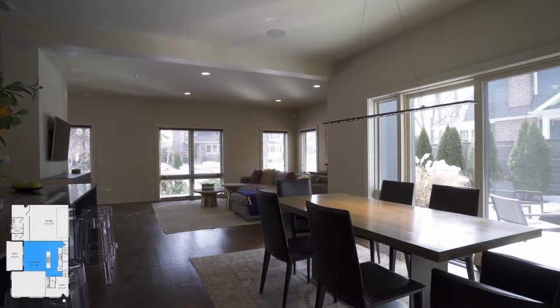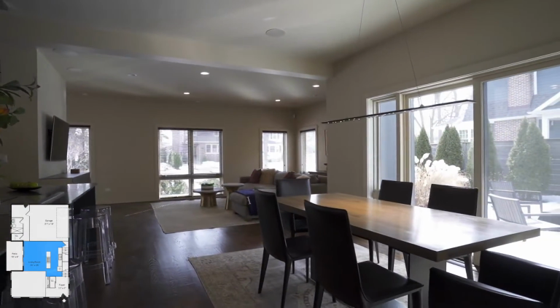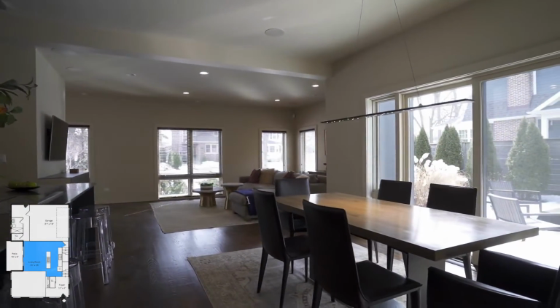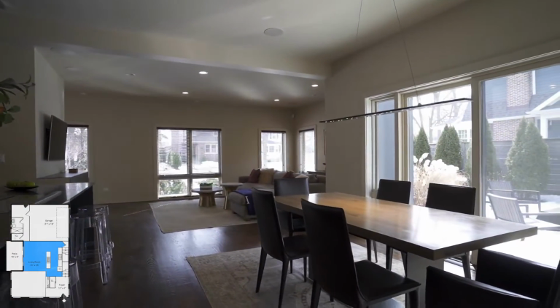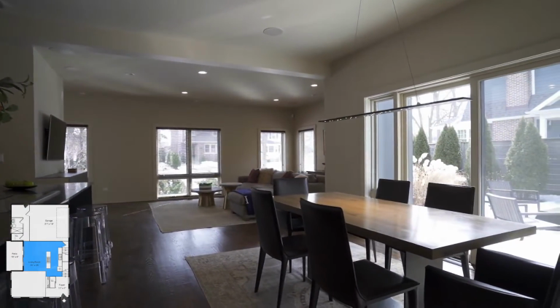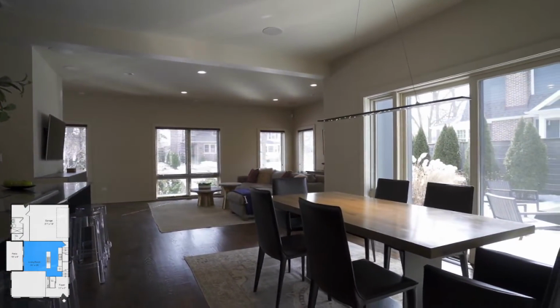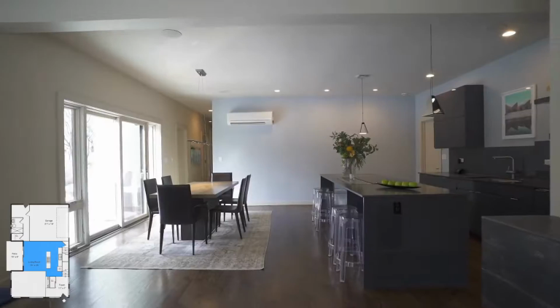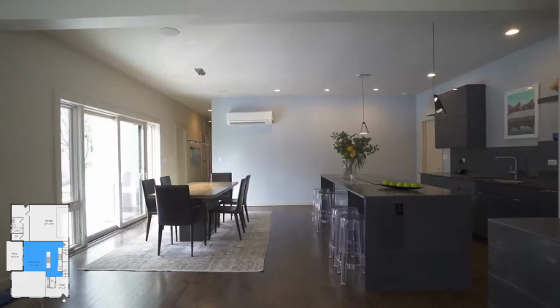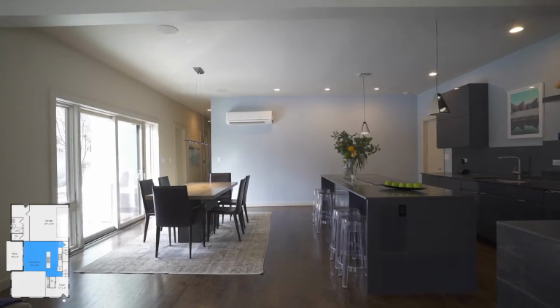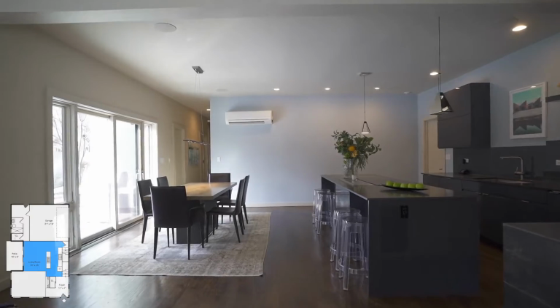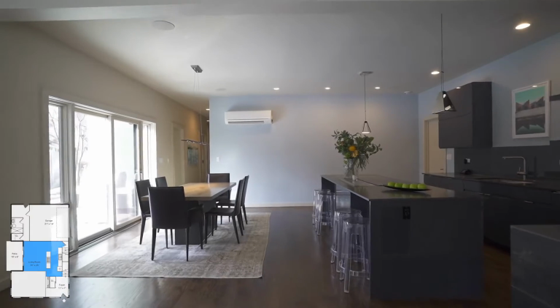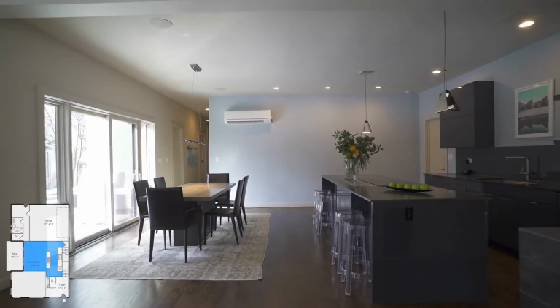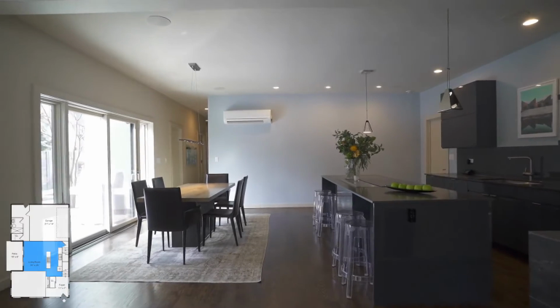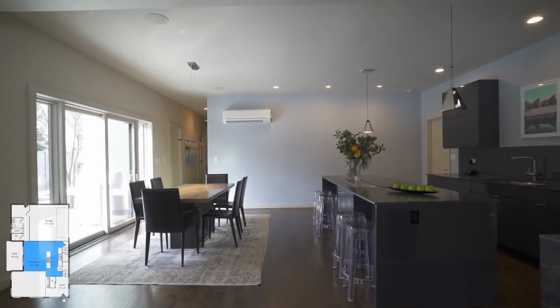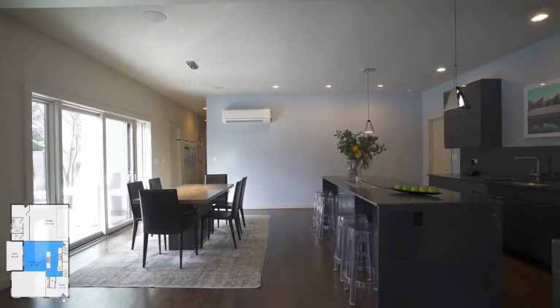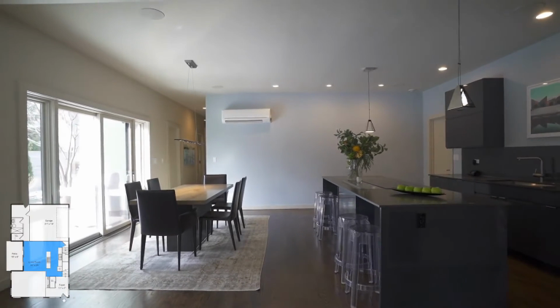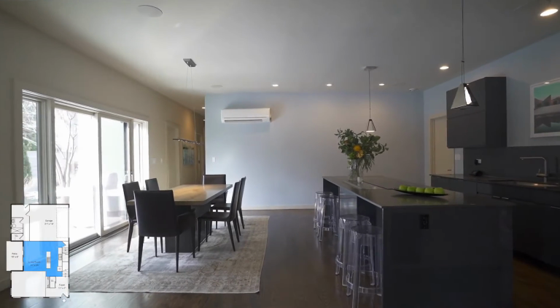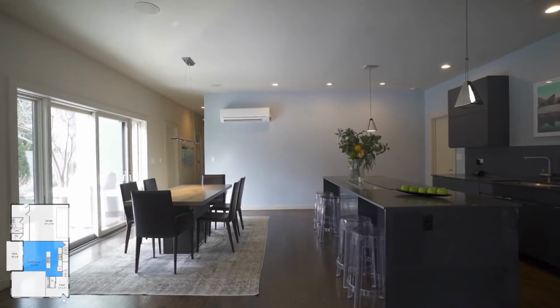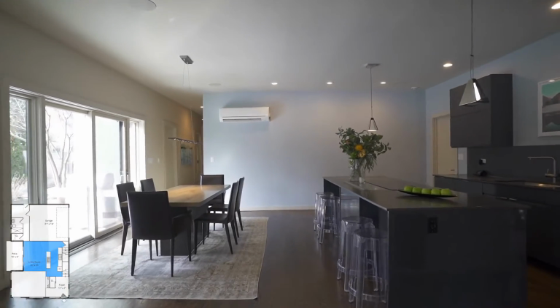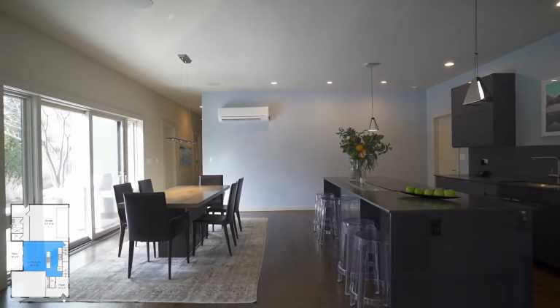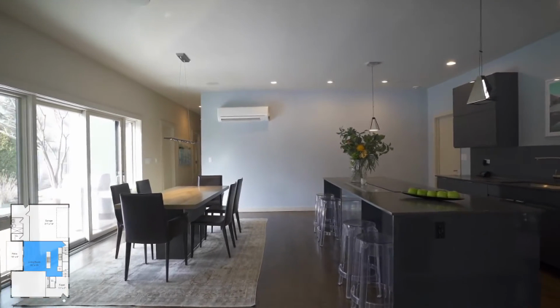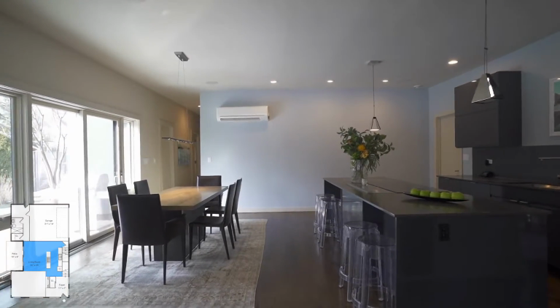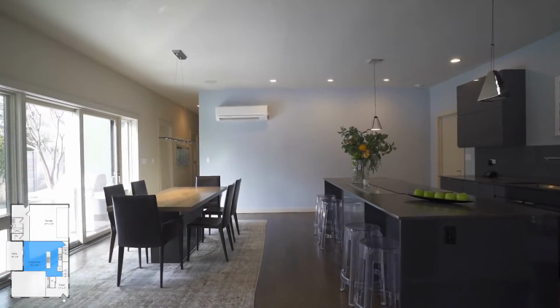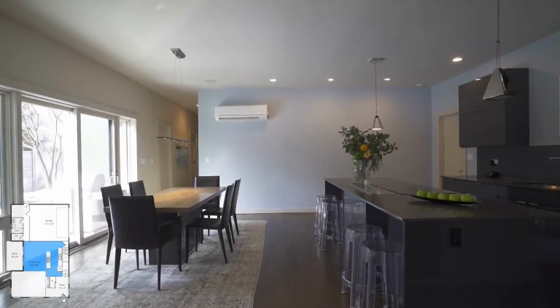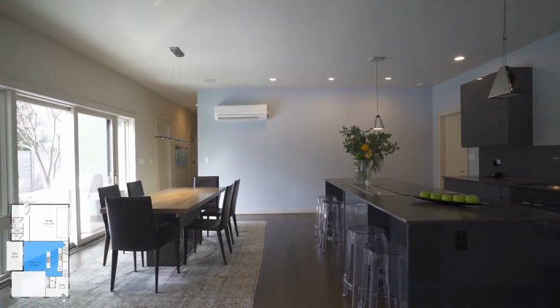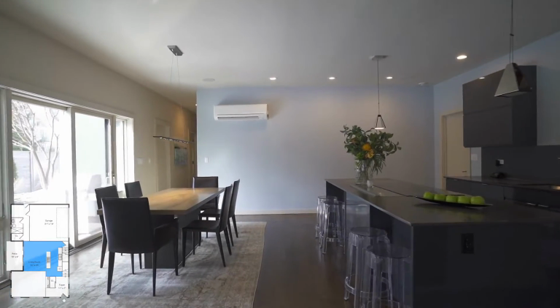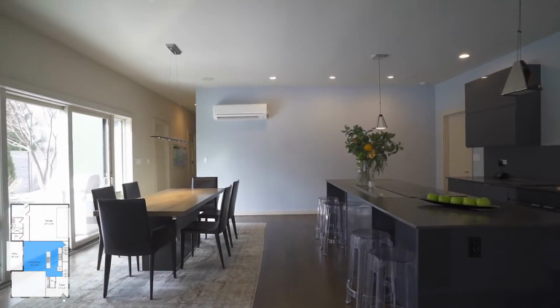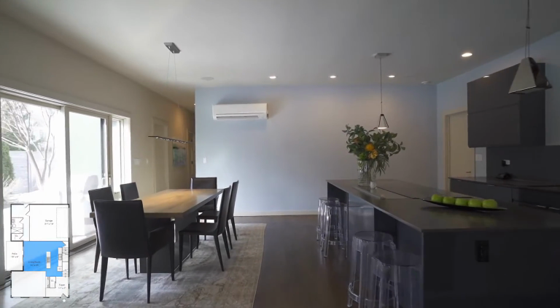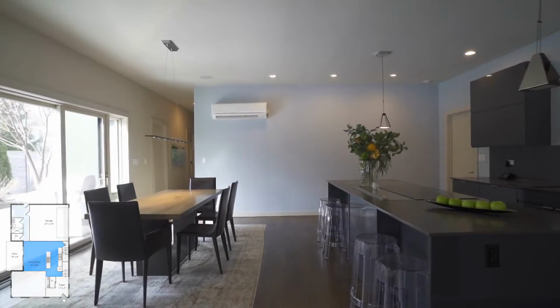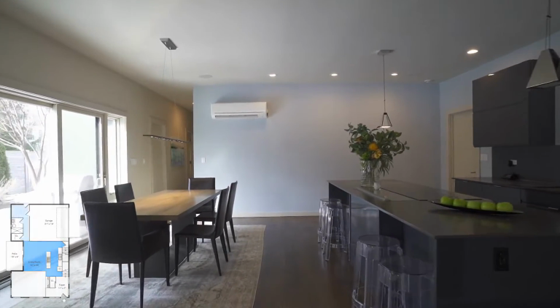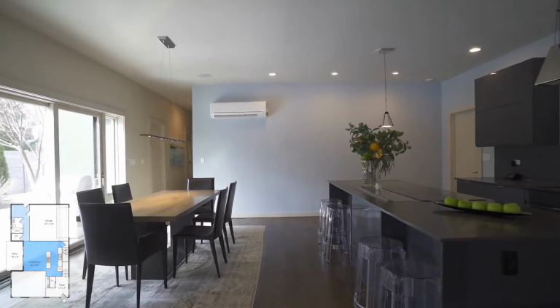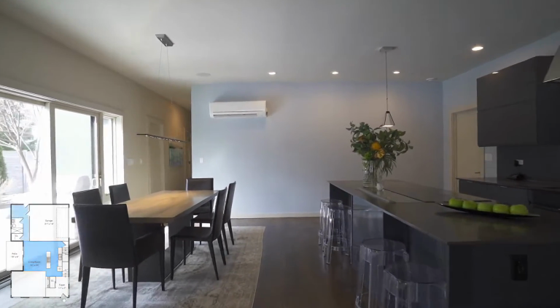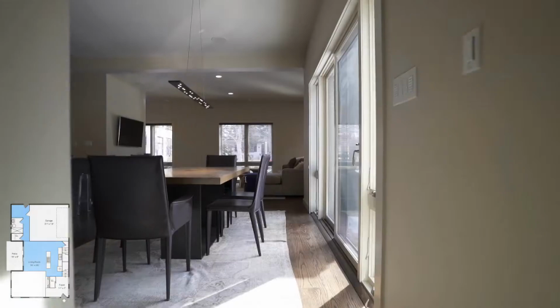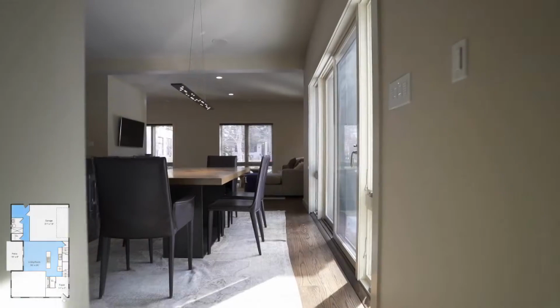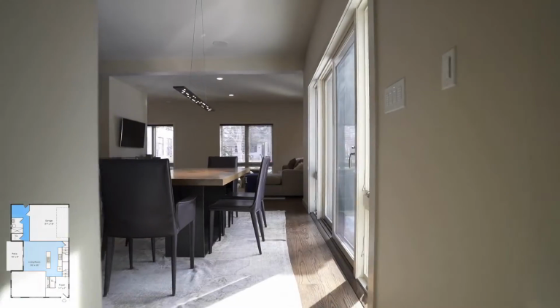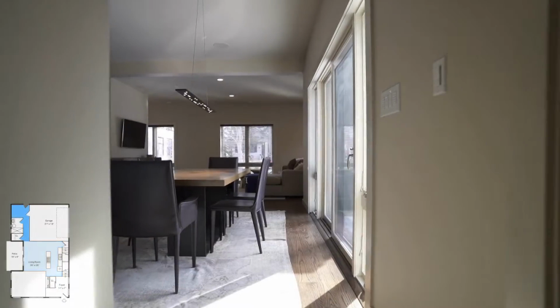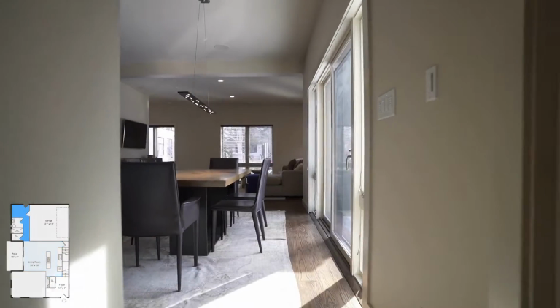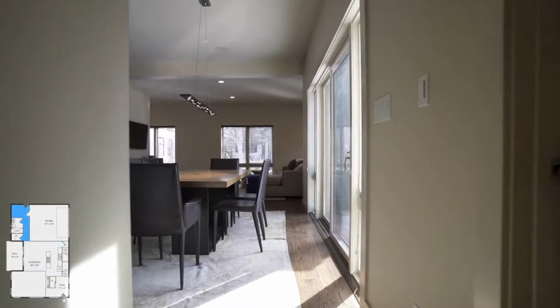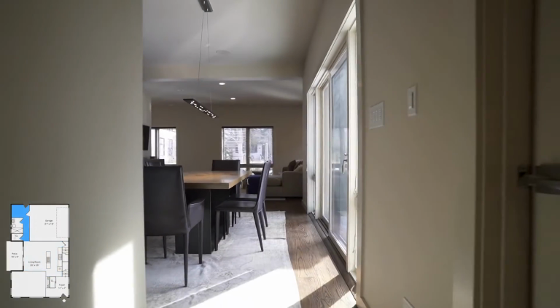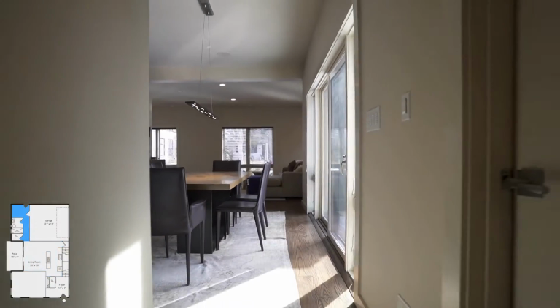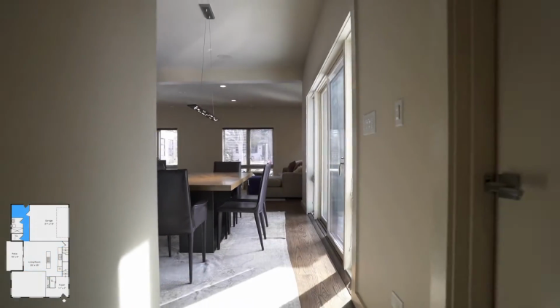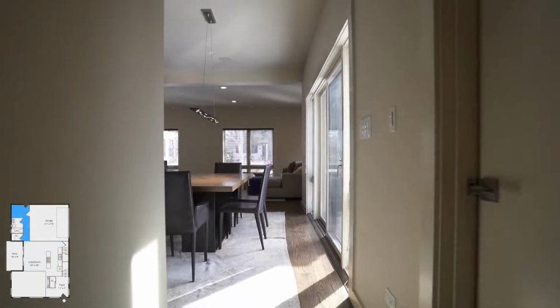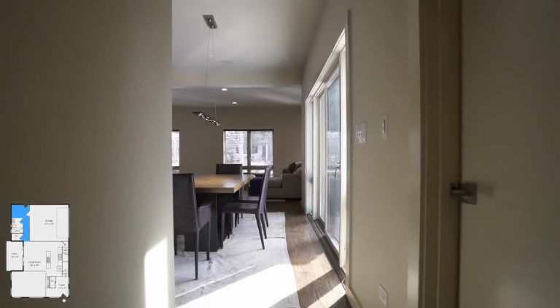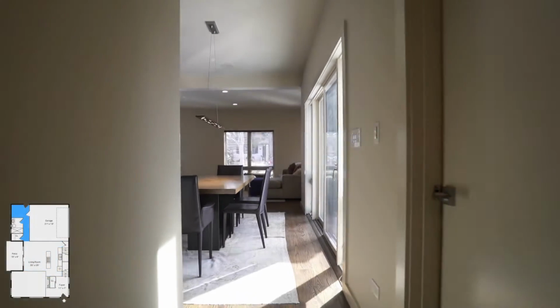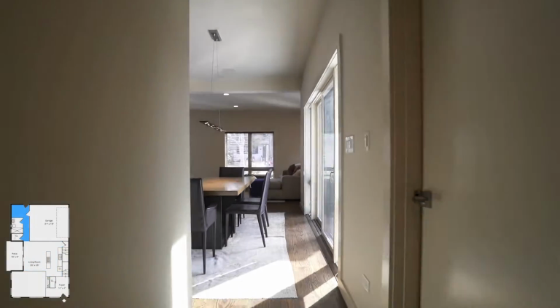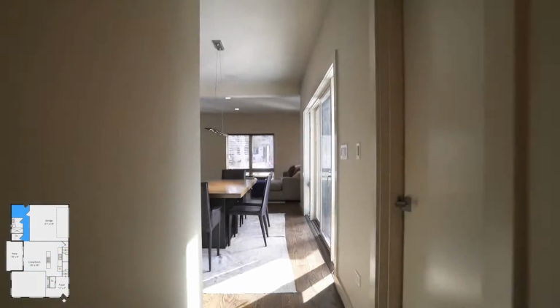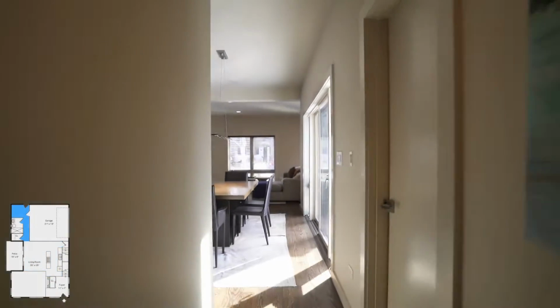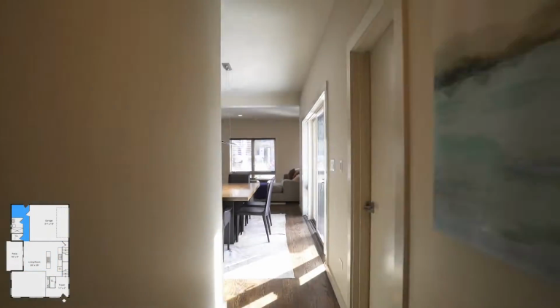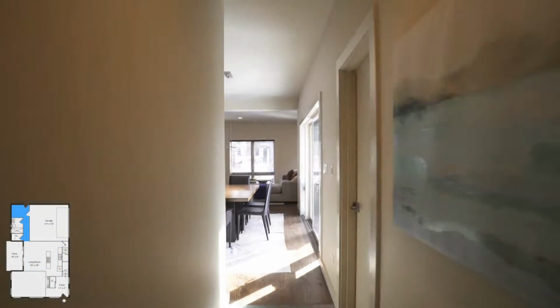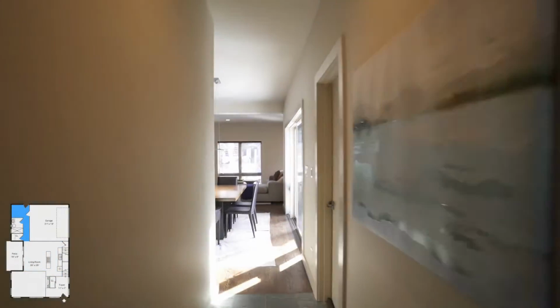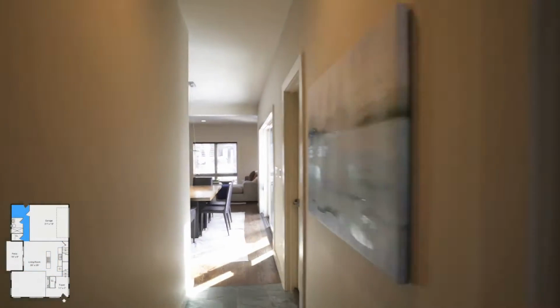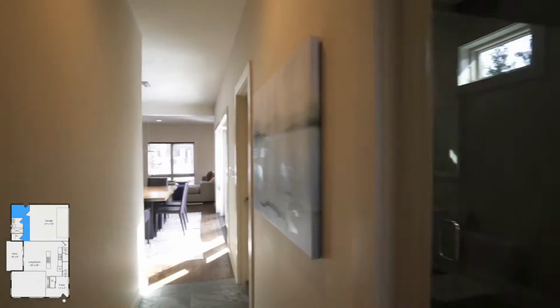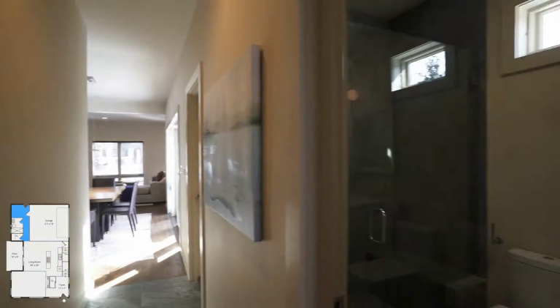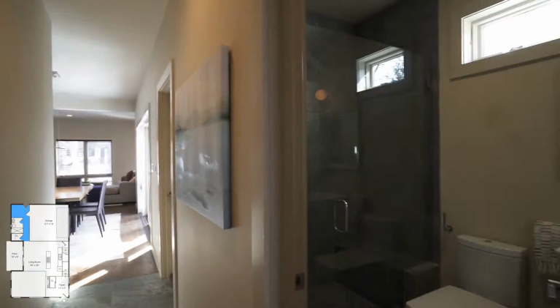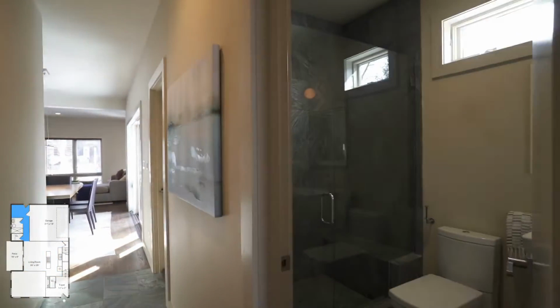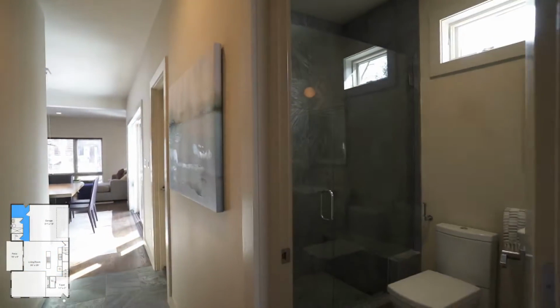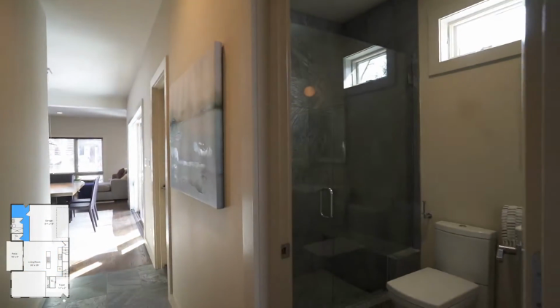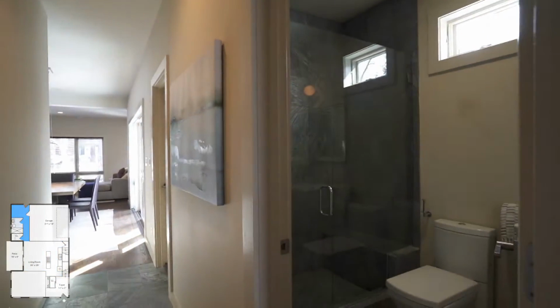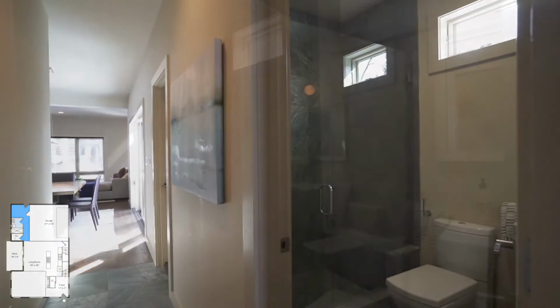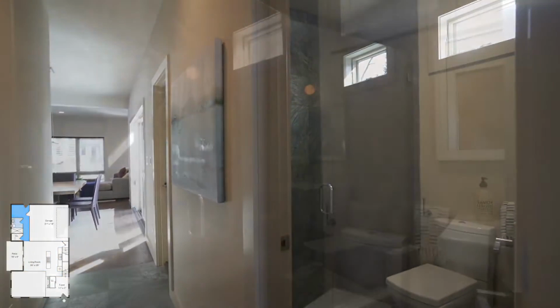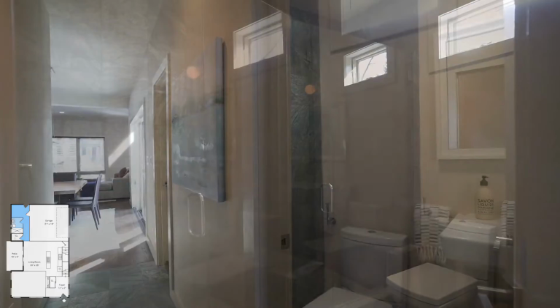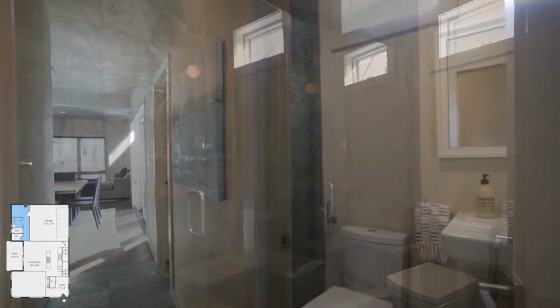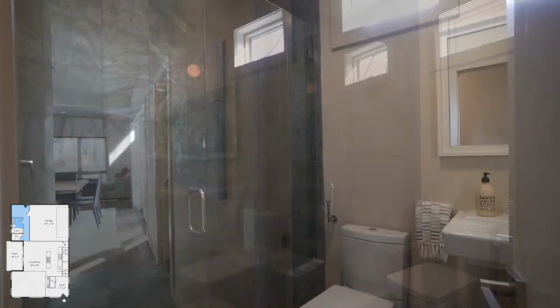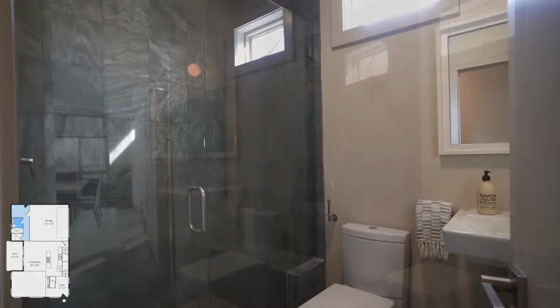The home offers a smart home system called Control4. It controls lighting, video, security, and full home audio — indoor and out — from your mobile device or iPad.